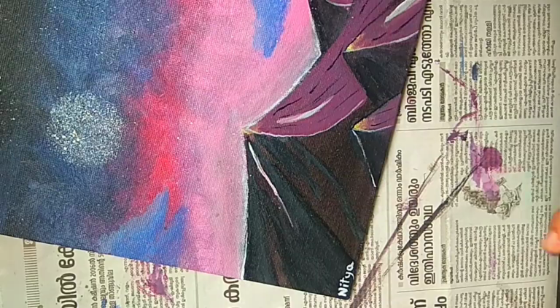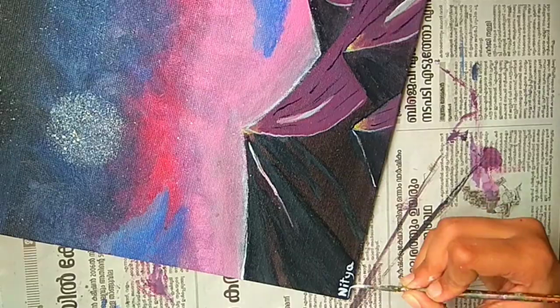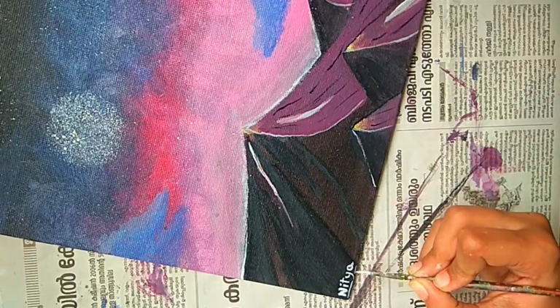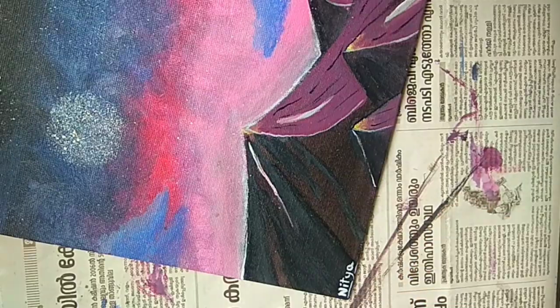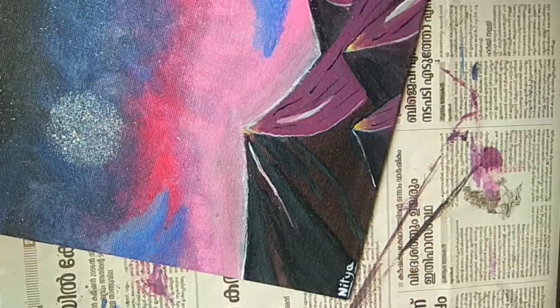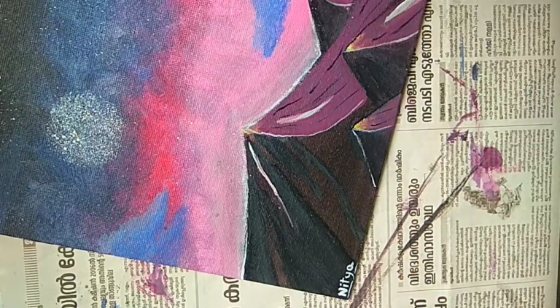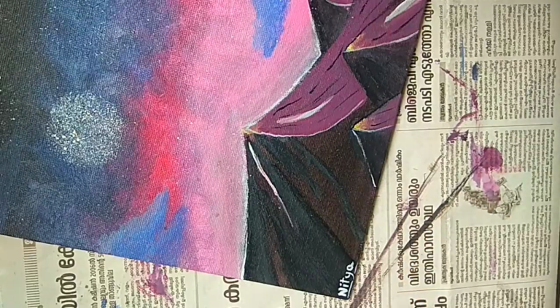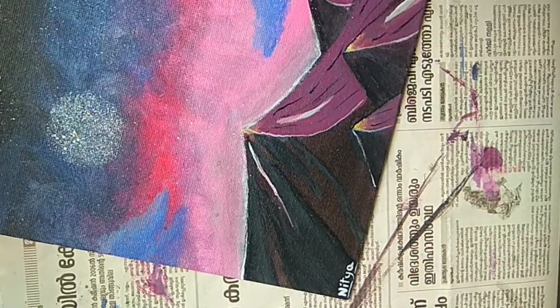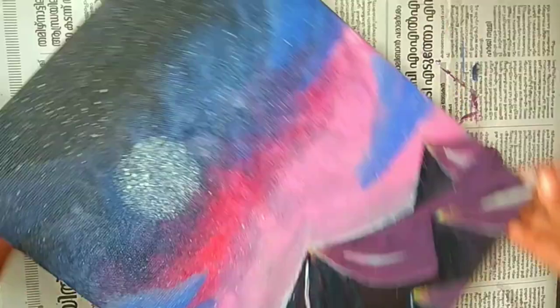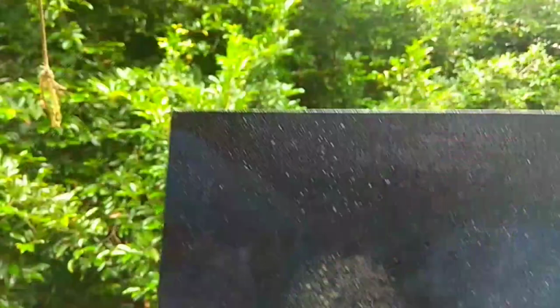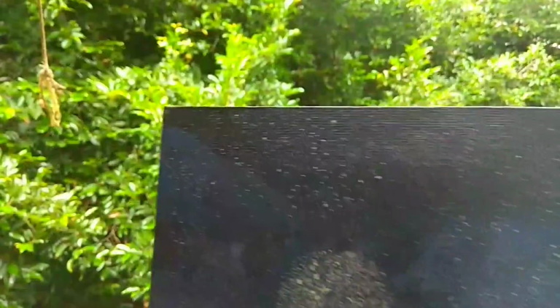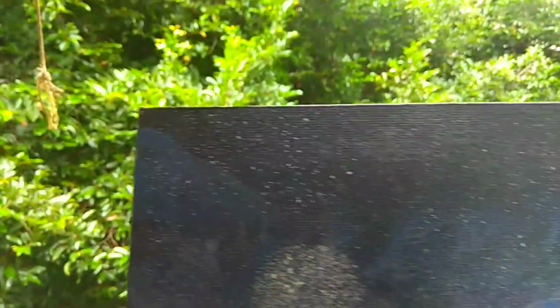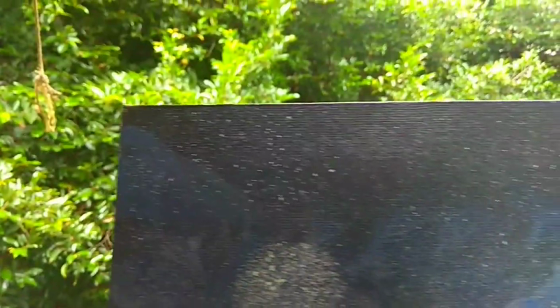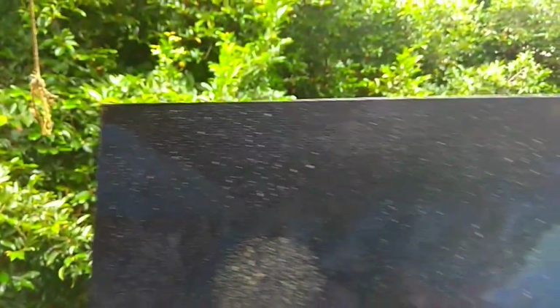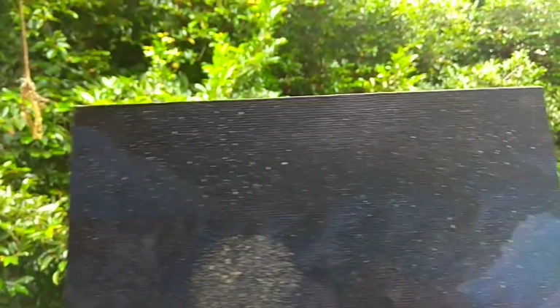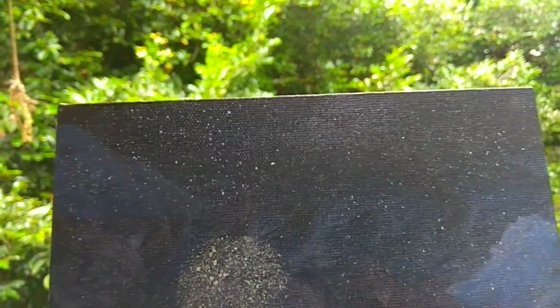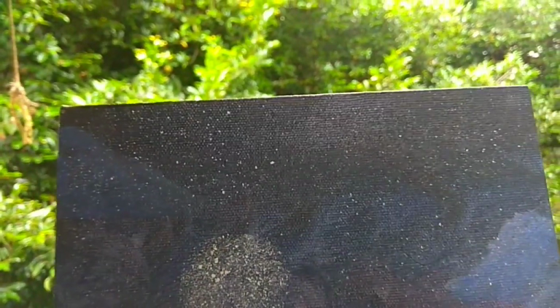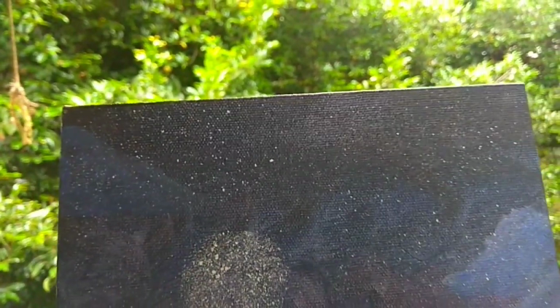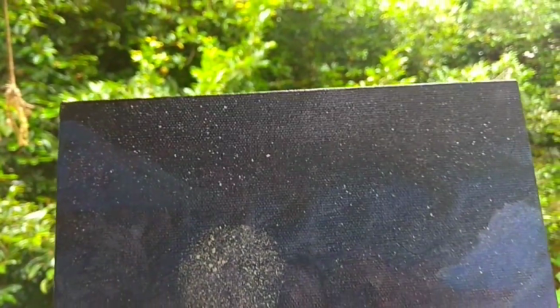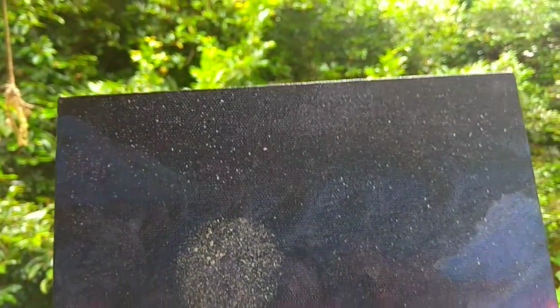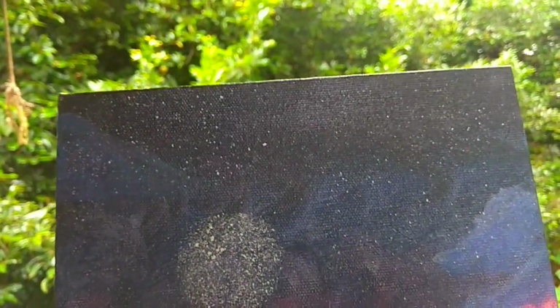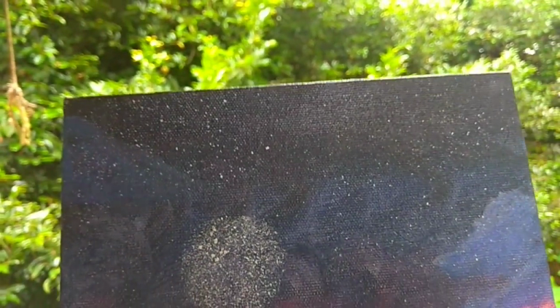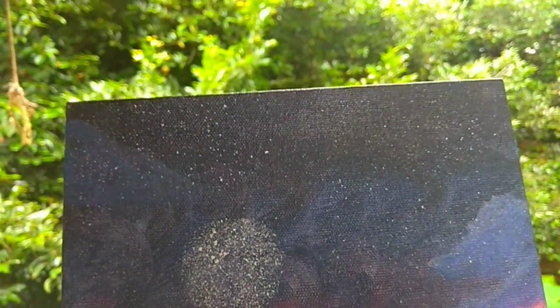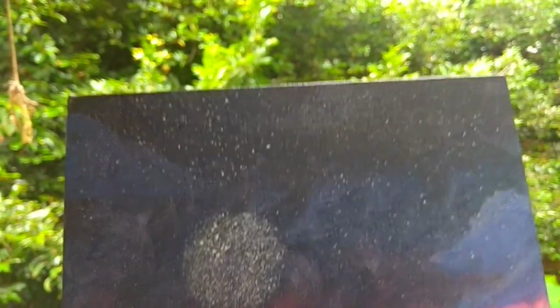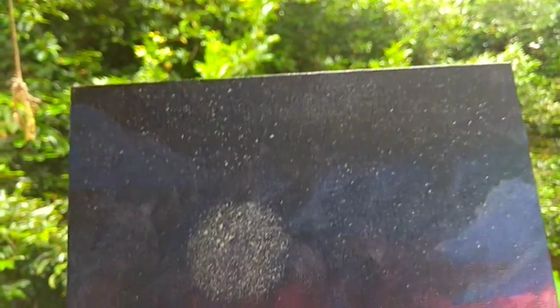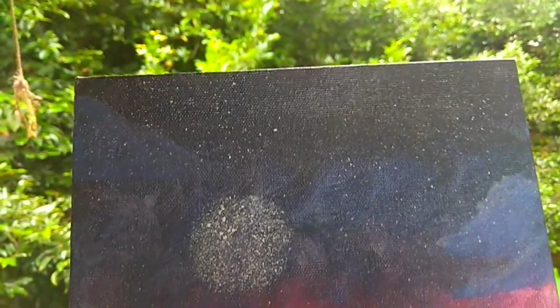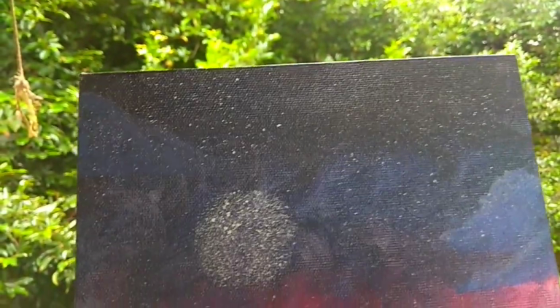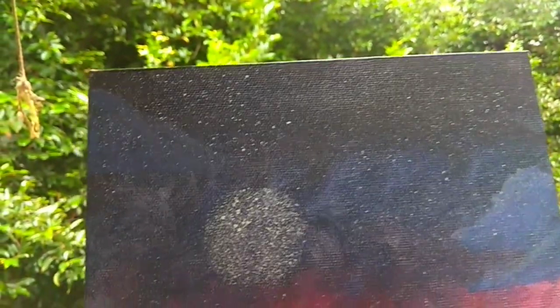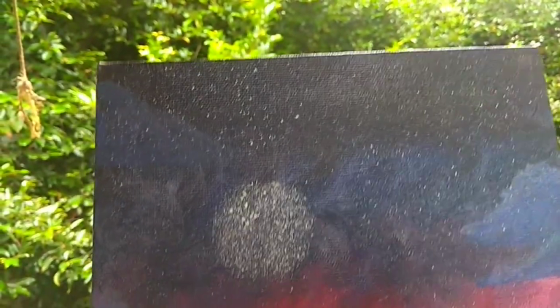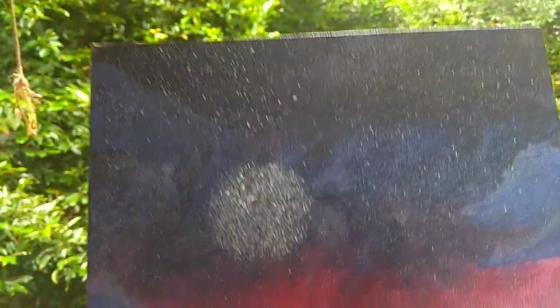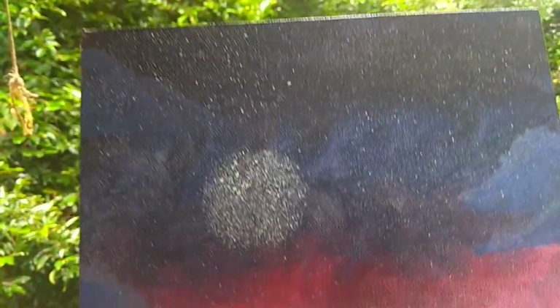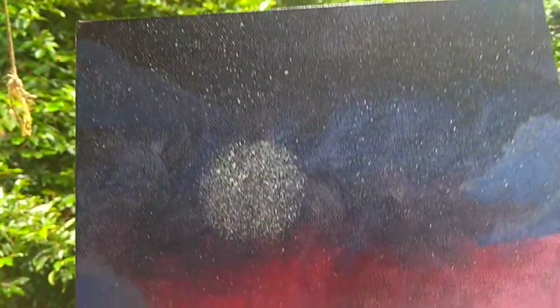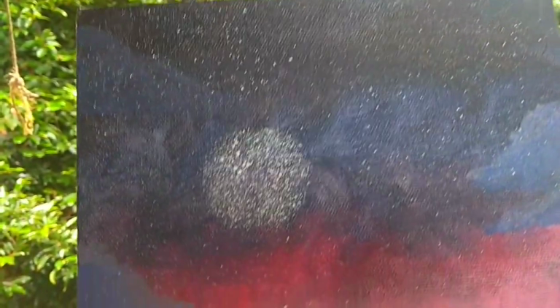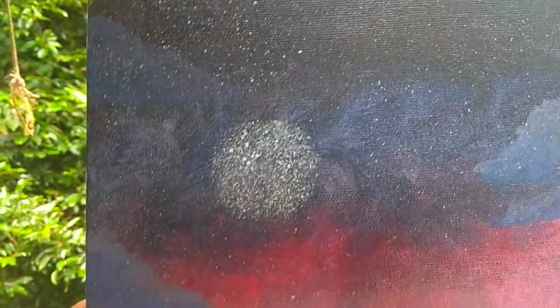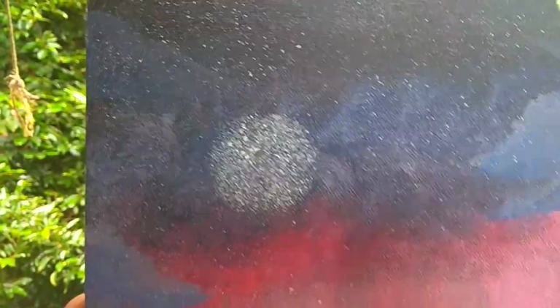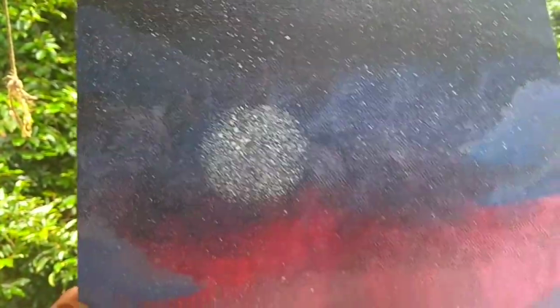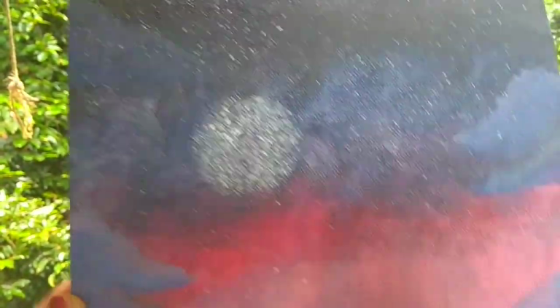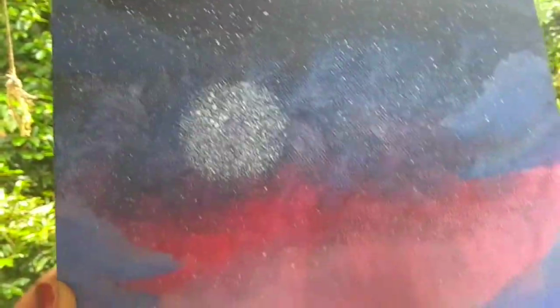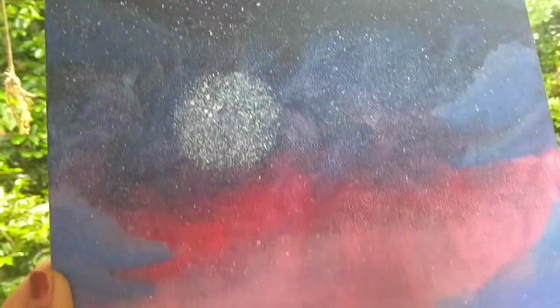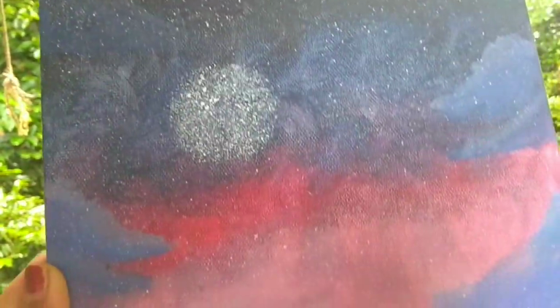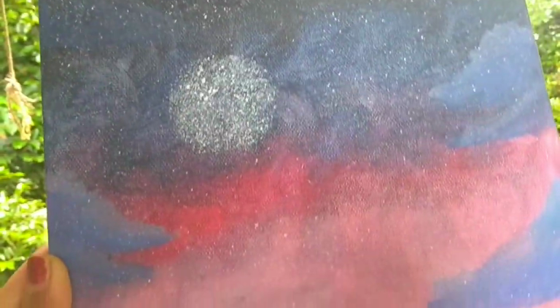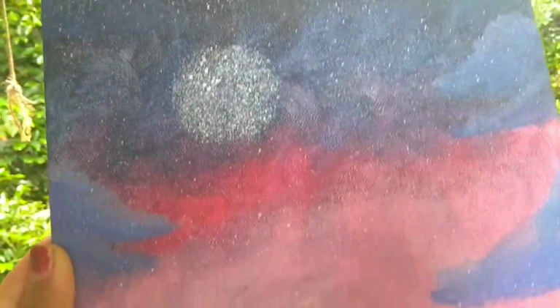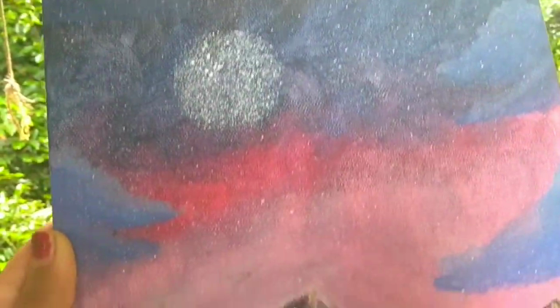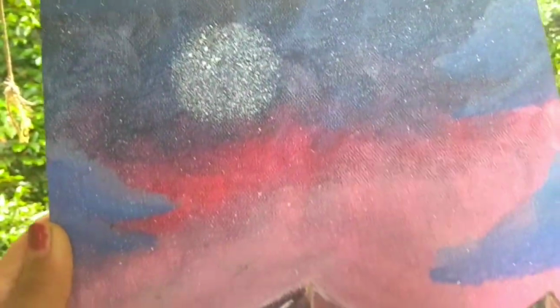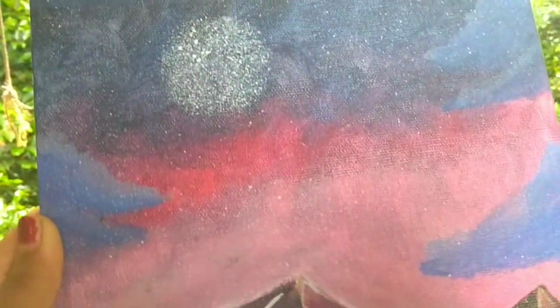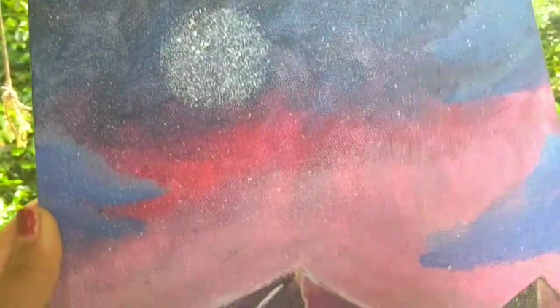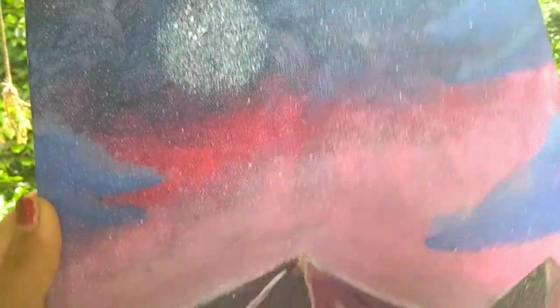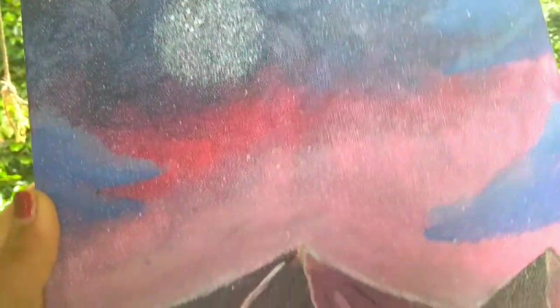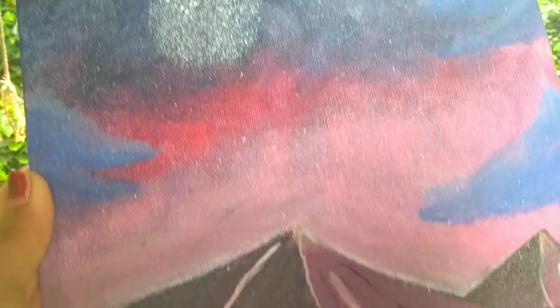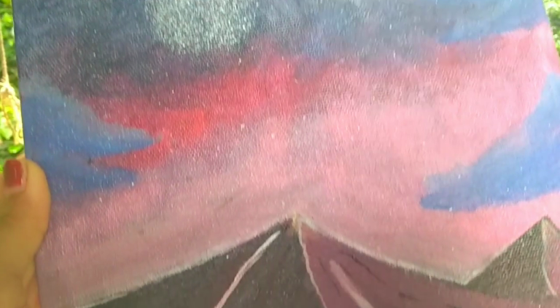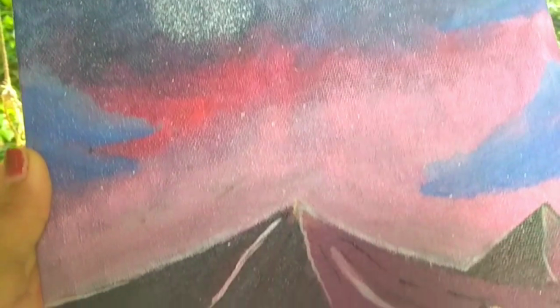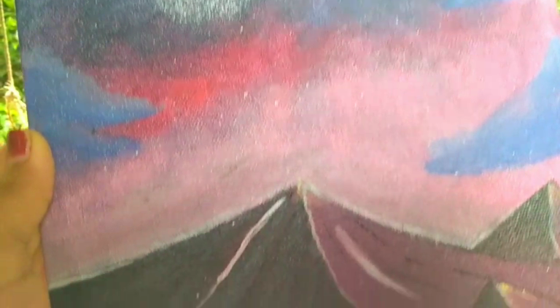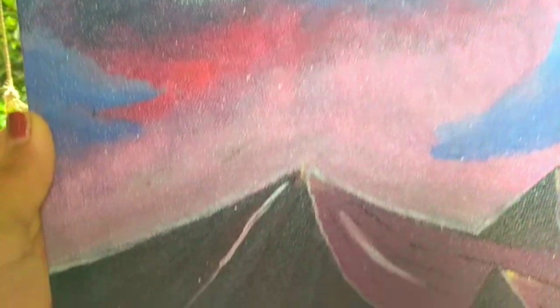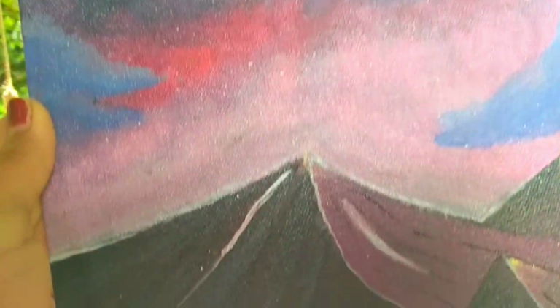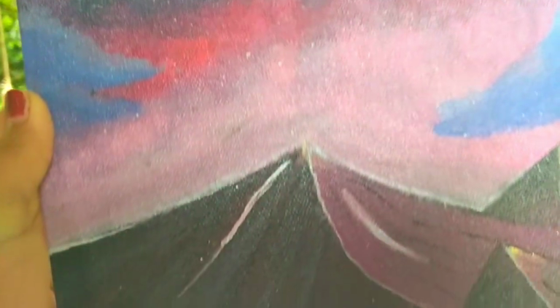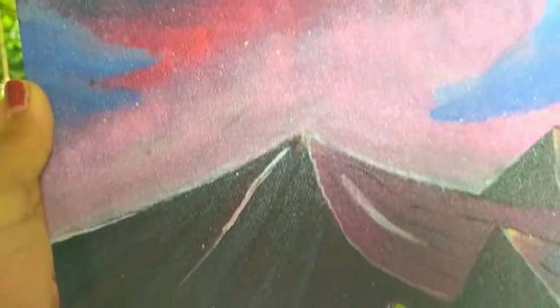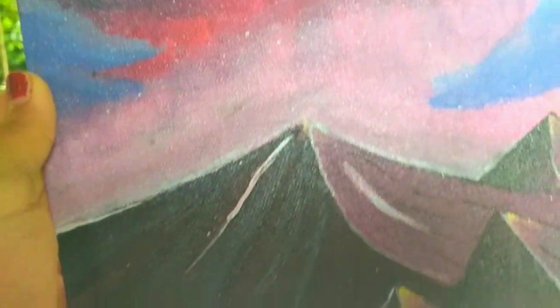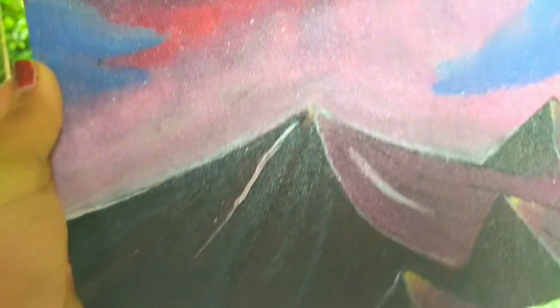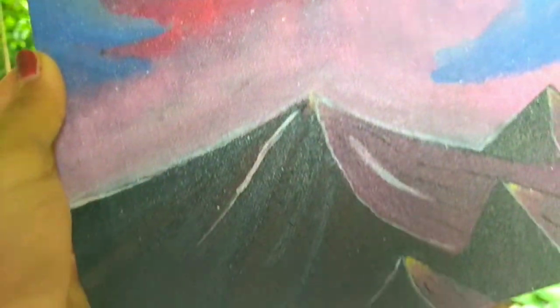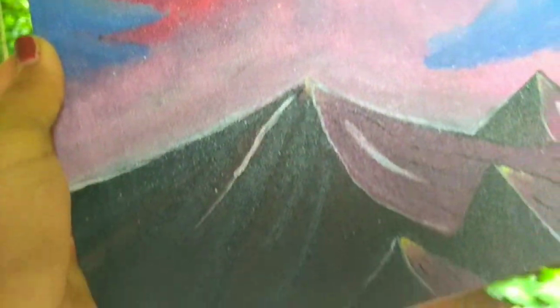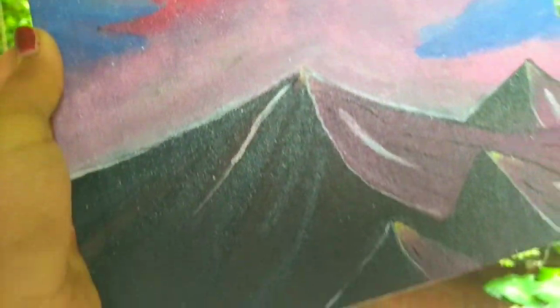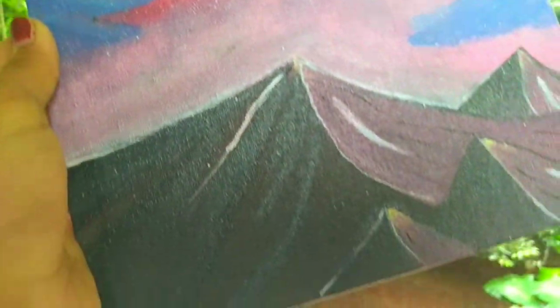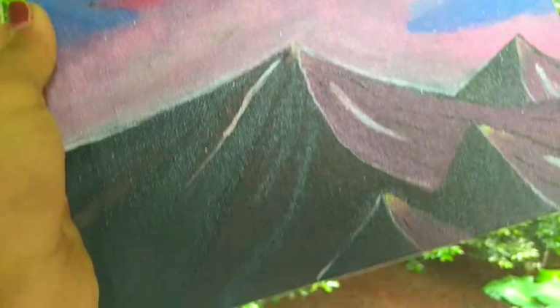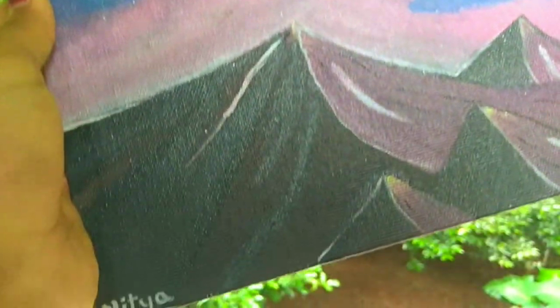And our beautiful painting is ready. That is it for this video. I will see you all in my next video. Bye bye.